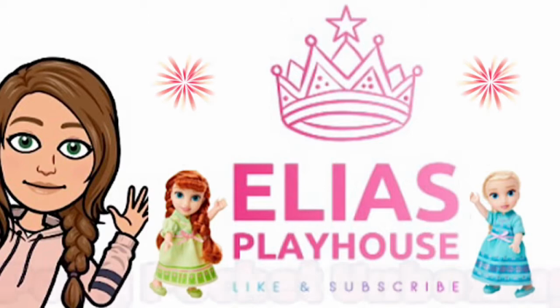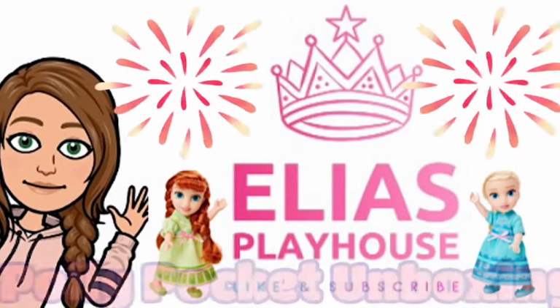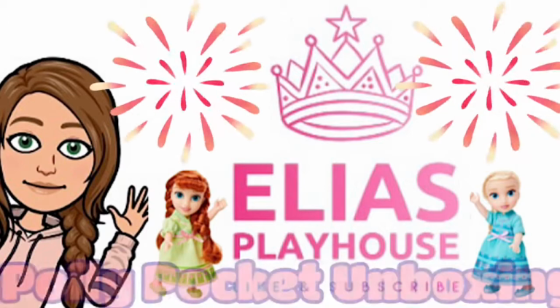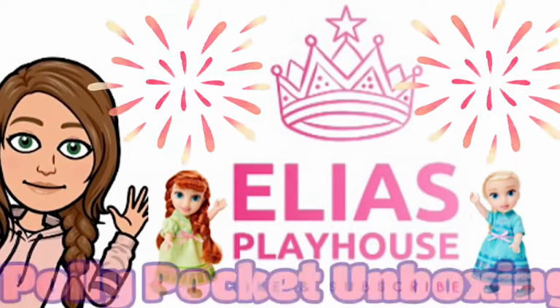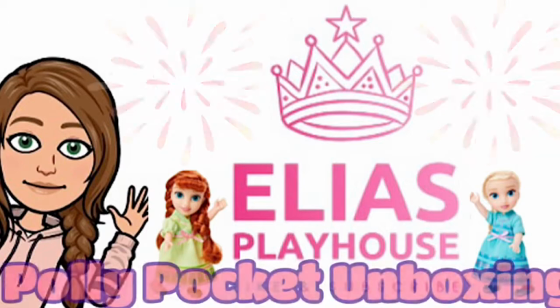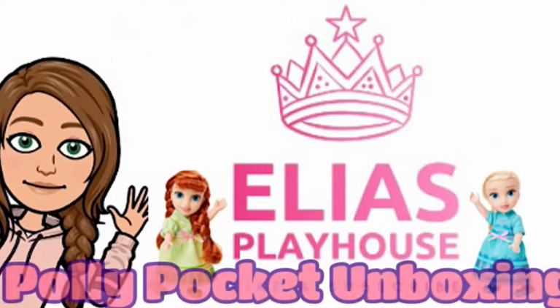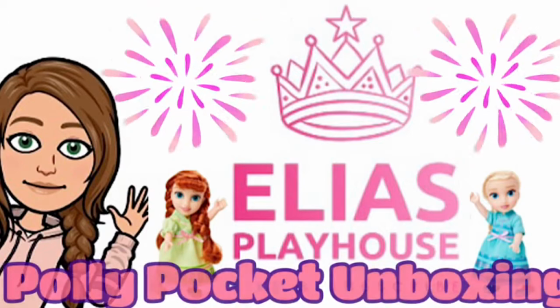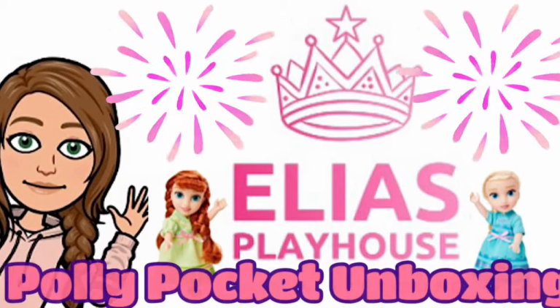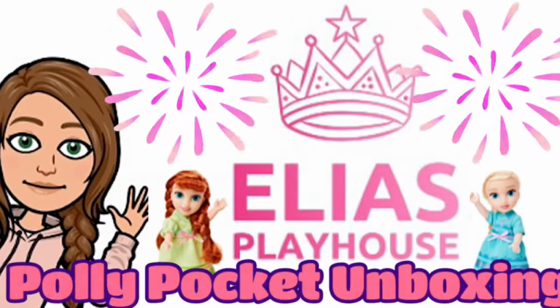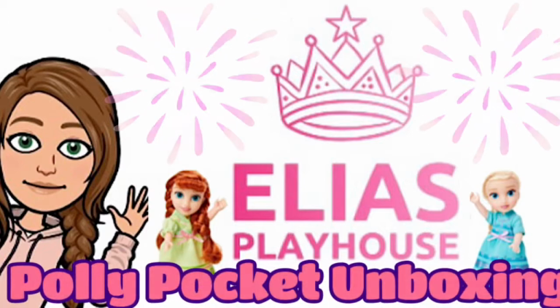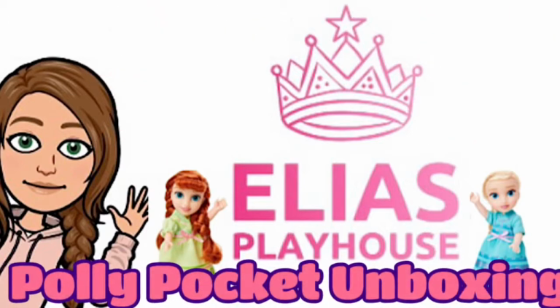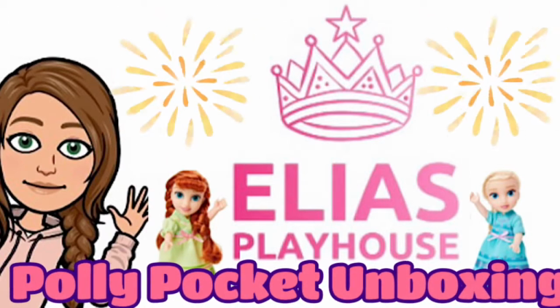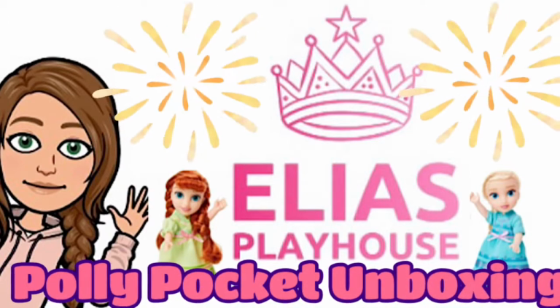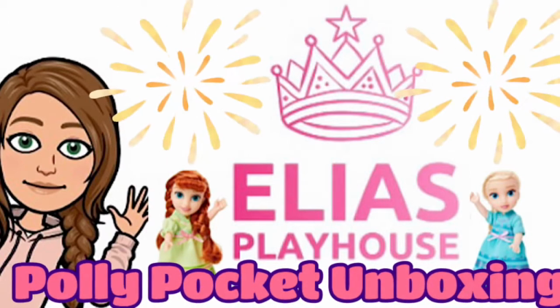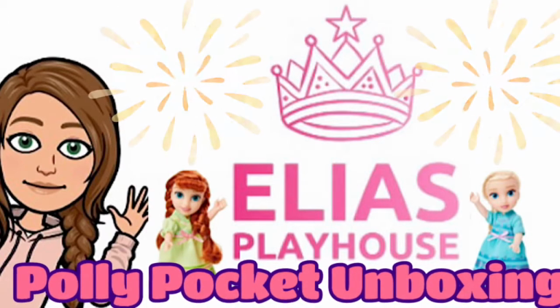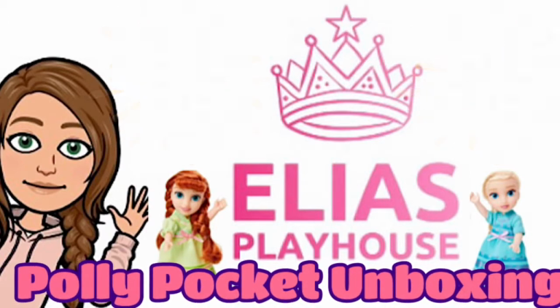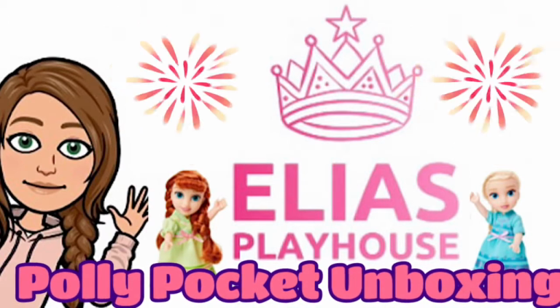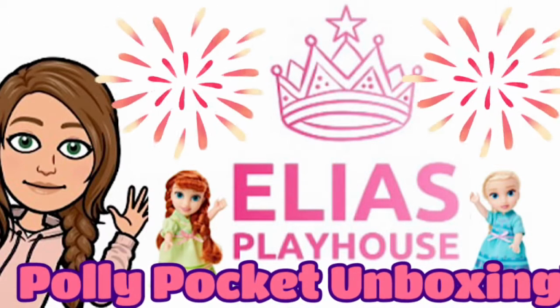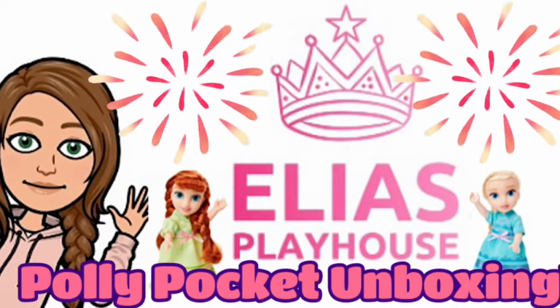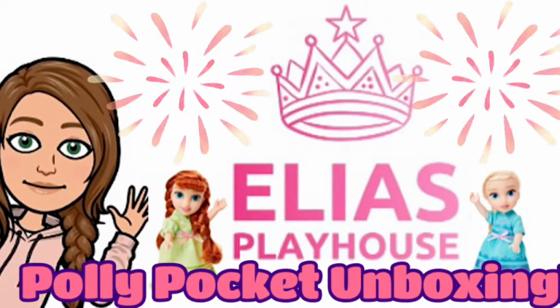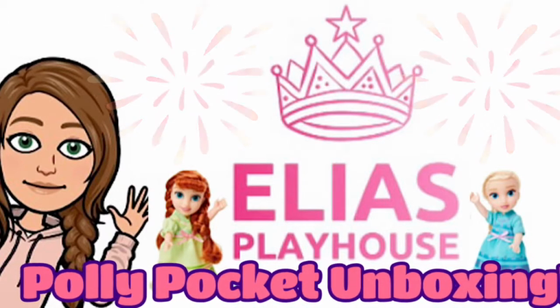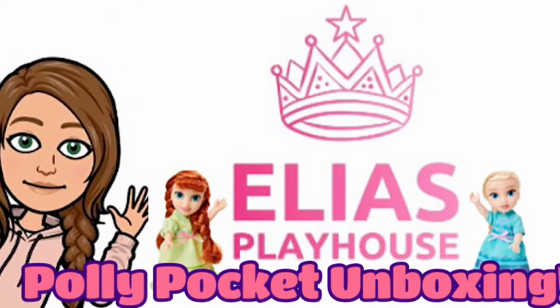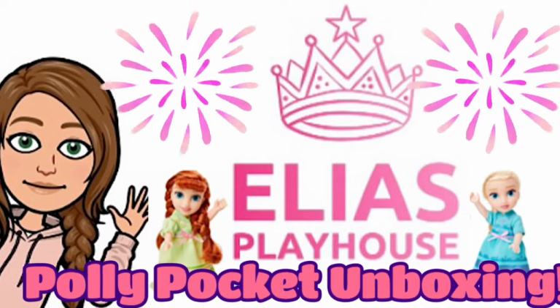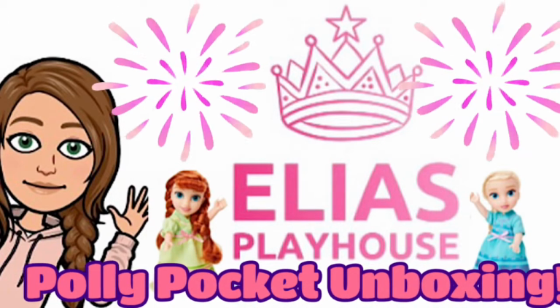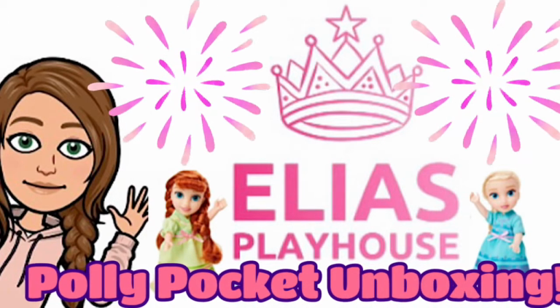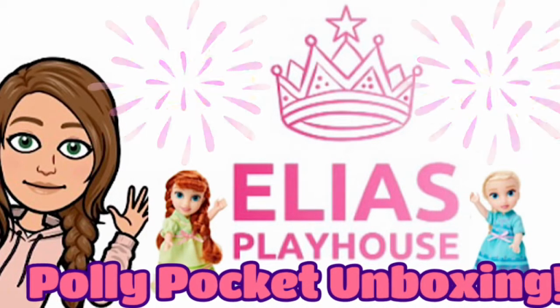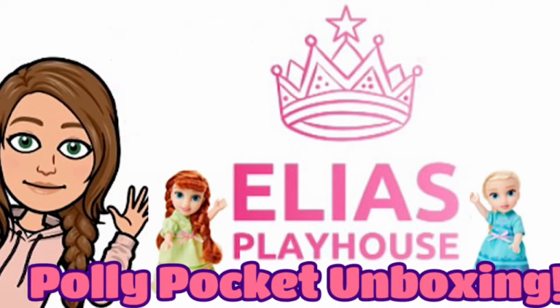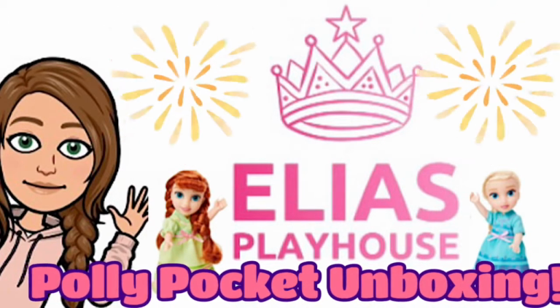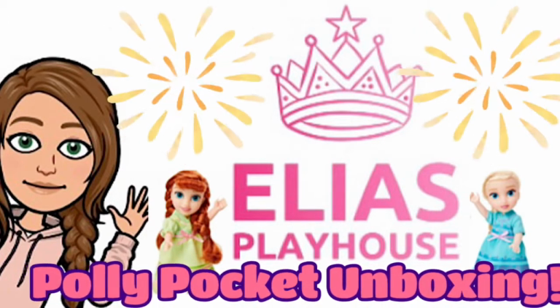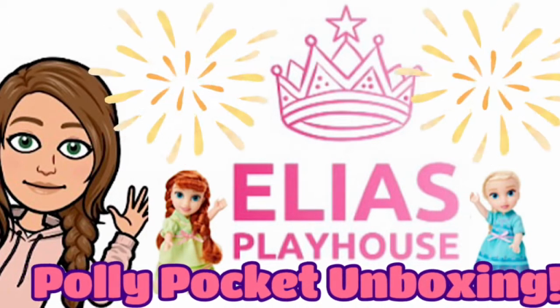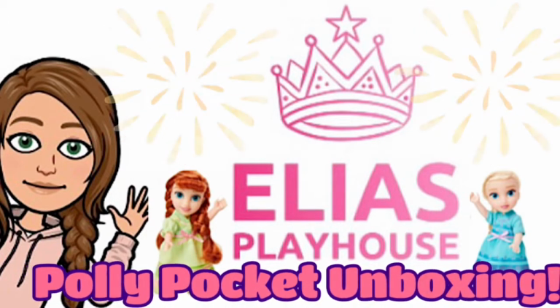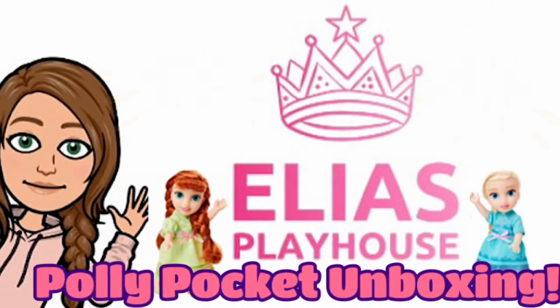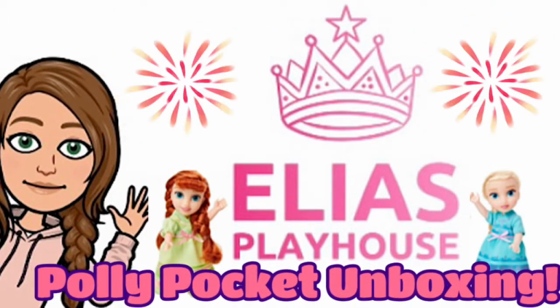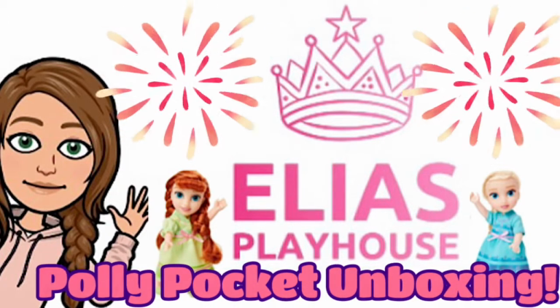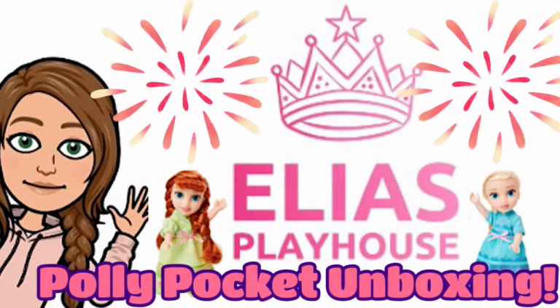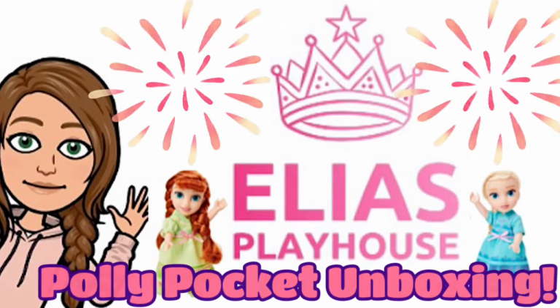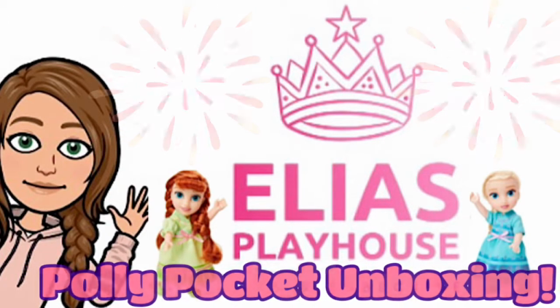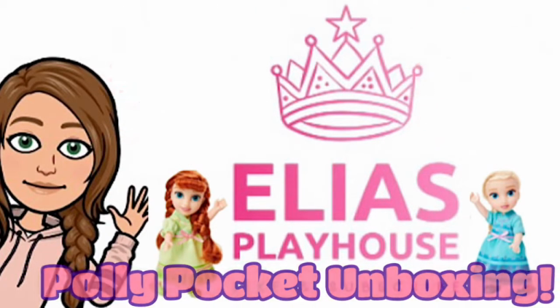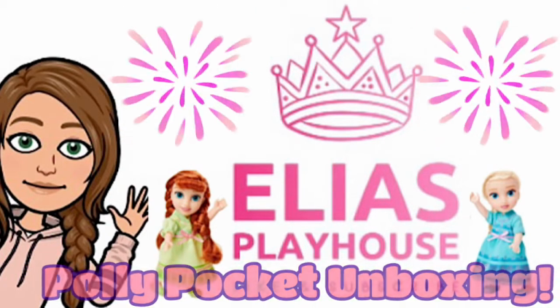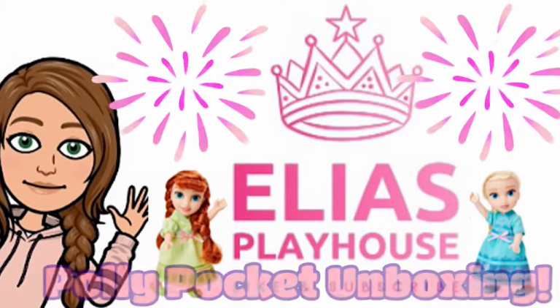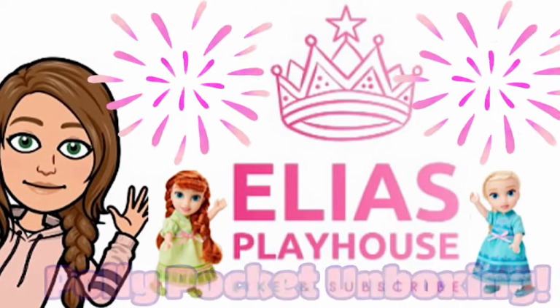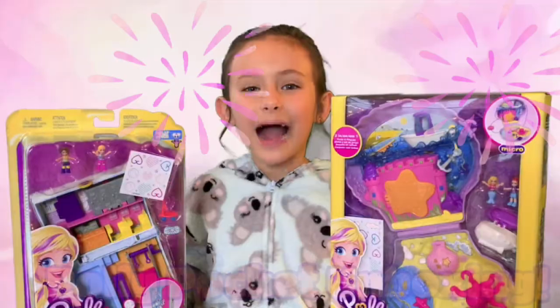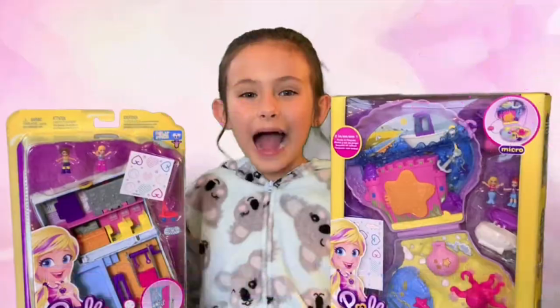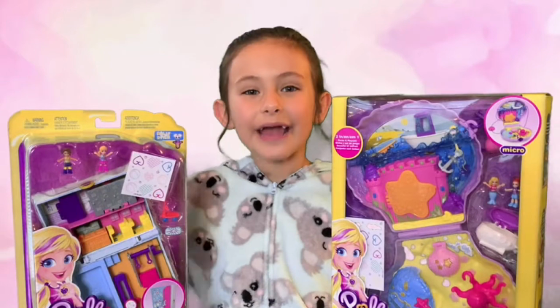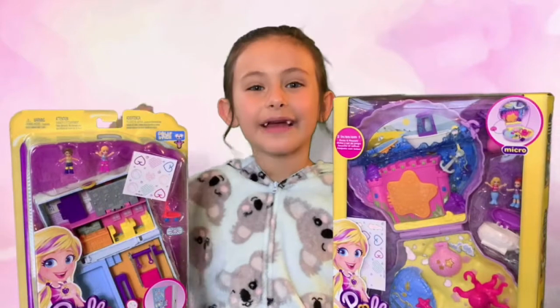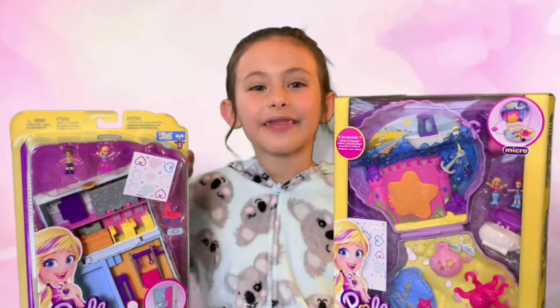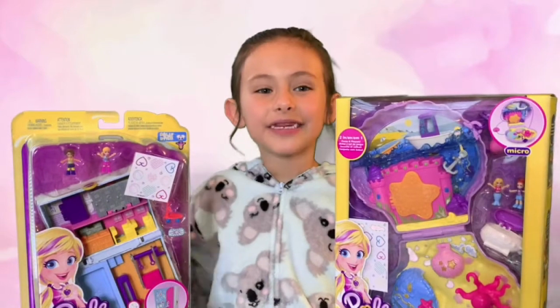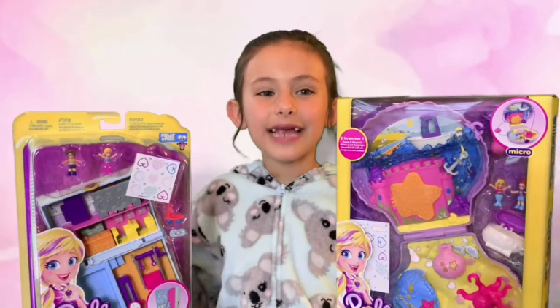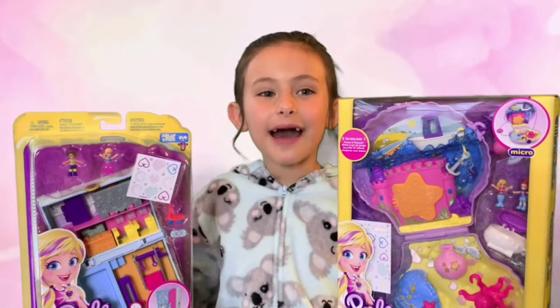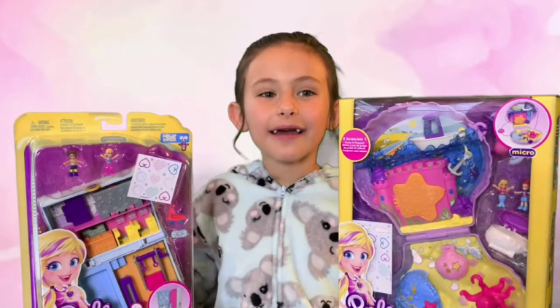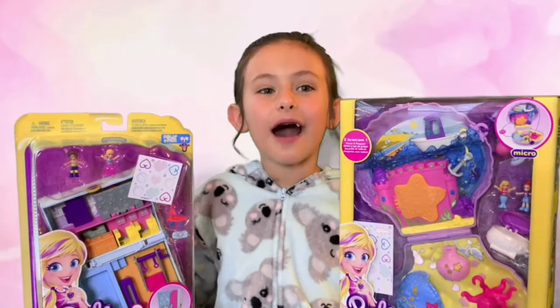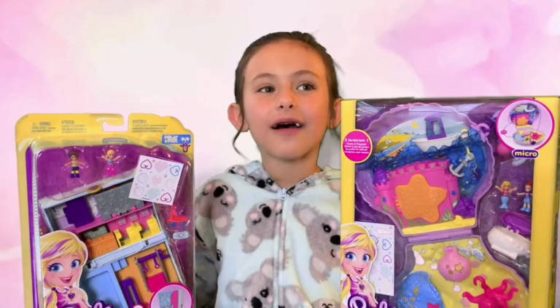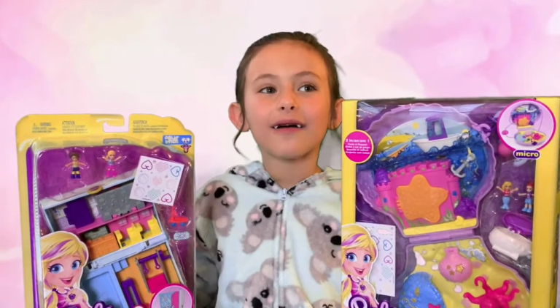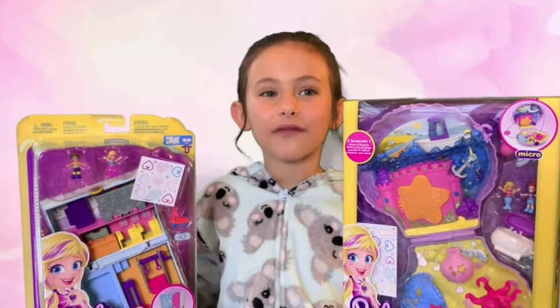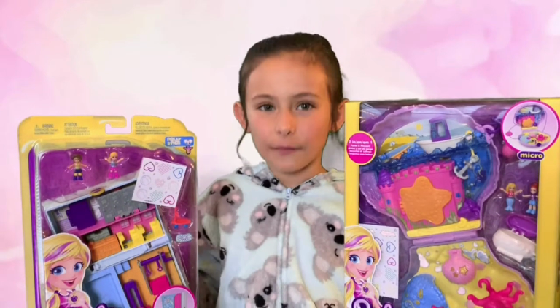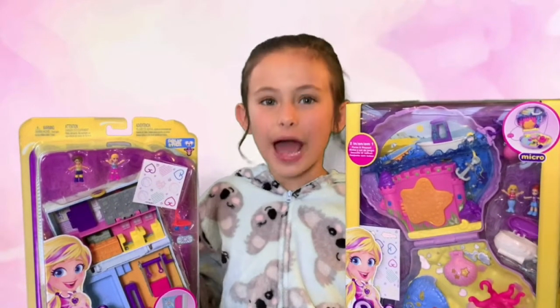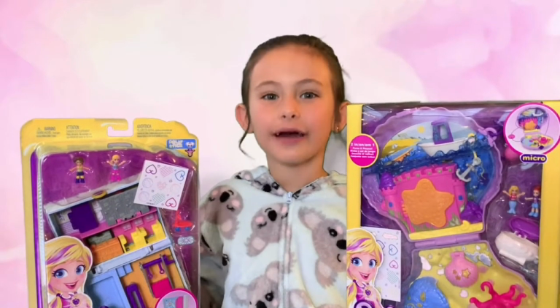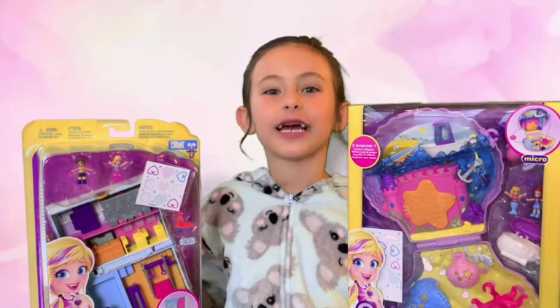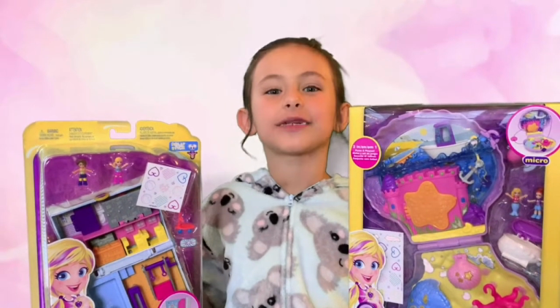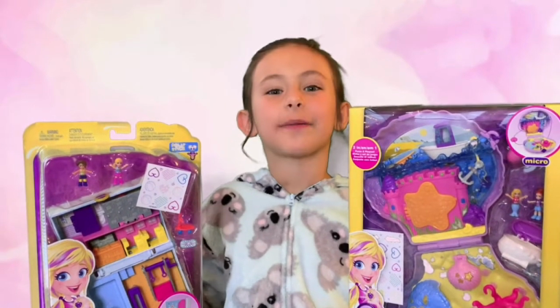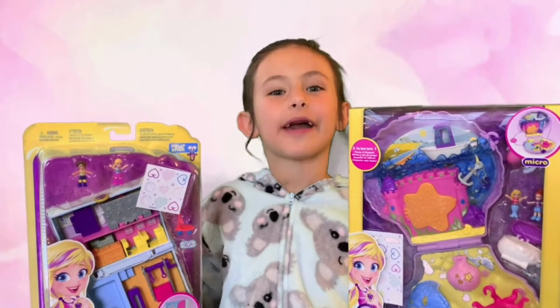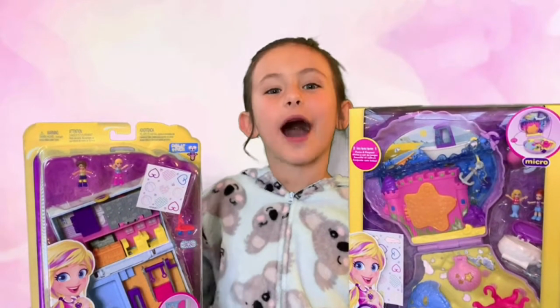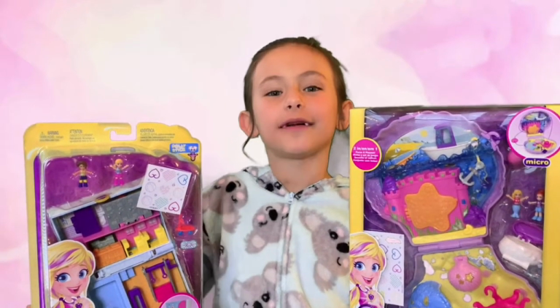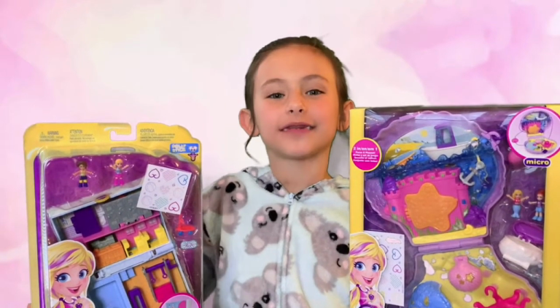Welcome to Ellia's Playhouse. Hi, this is Ellia from Ellia's Playhouse.